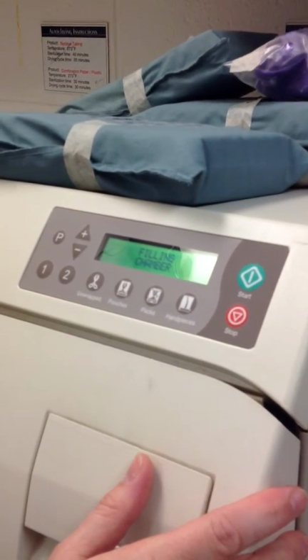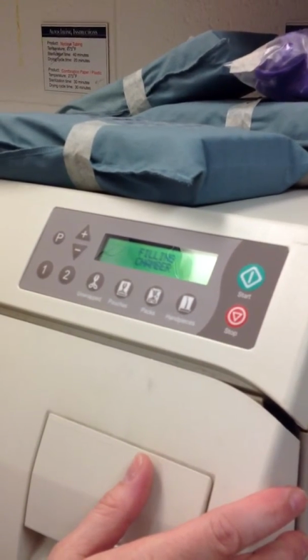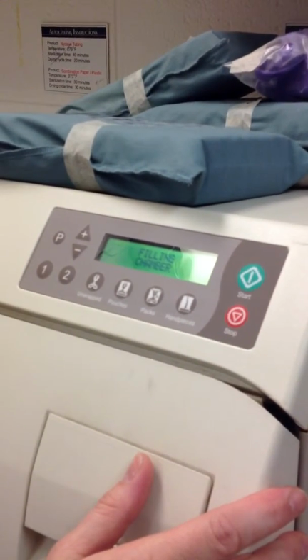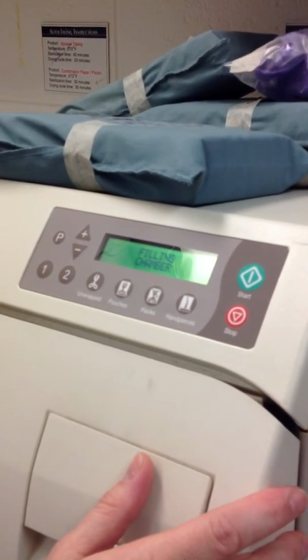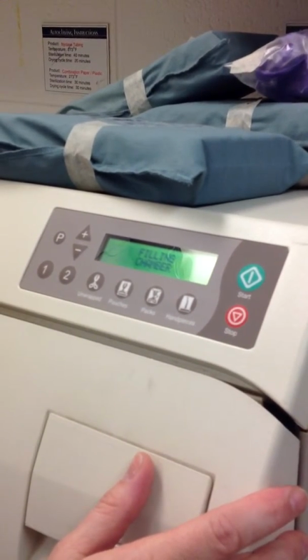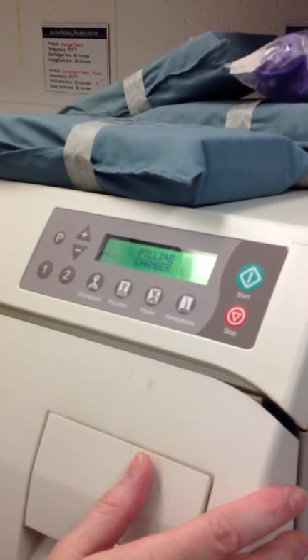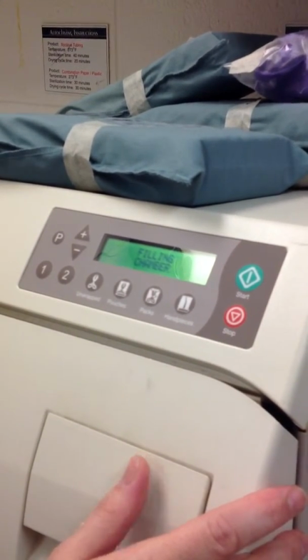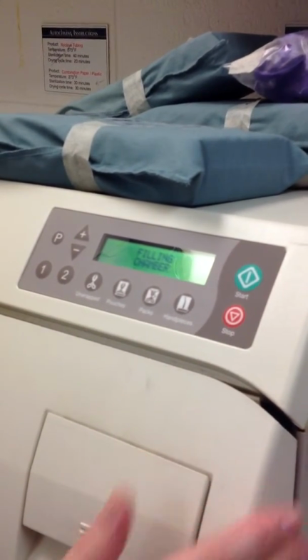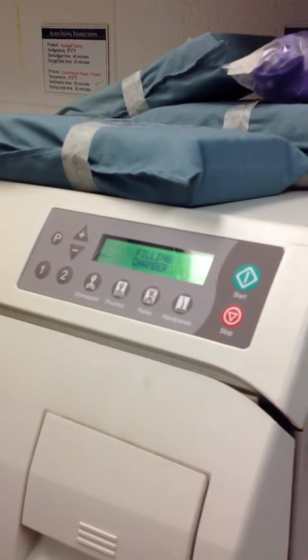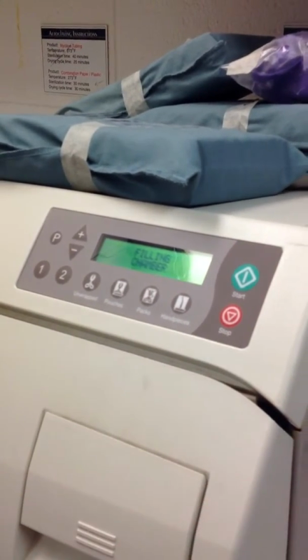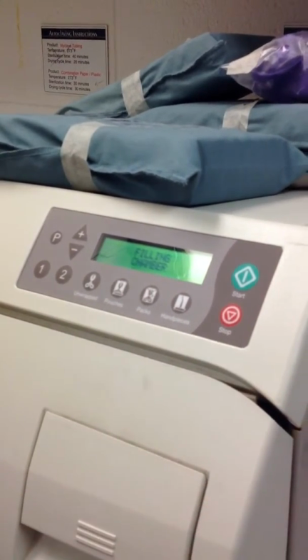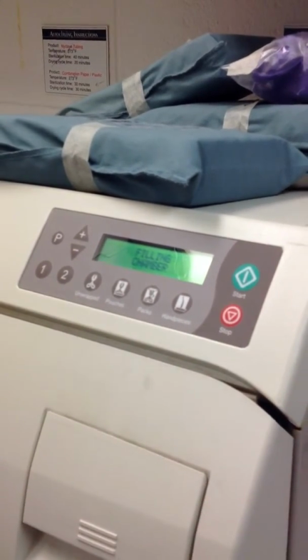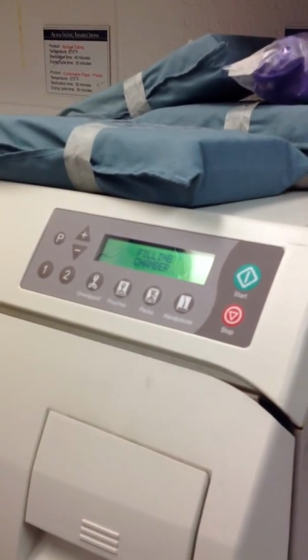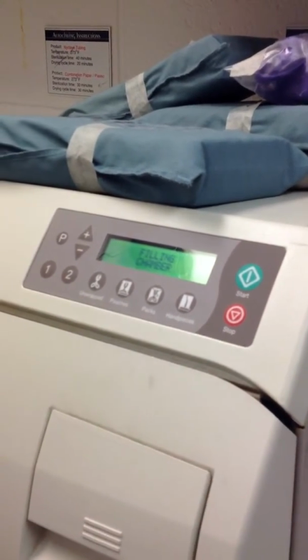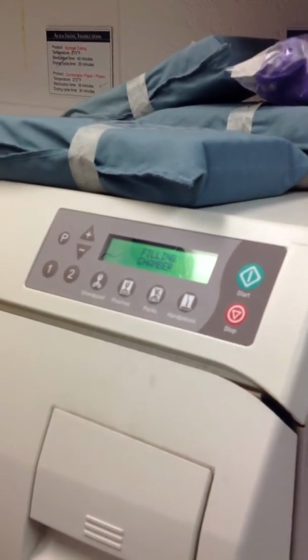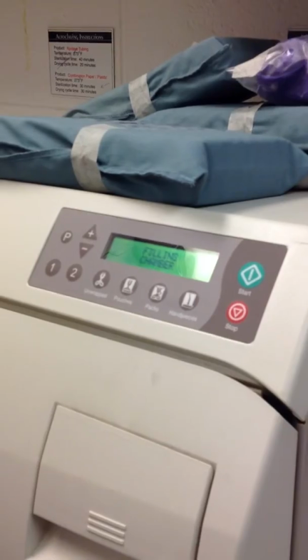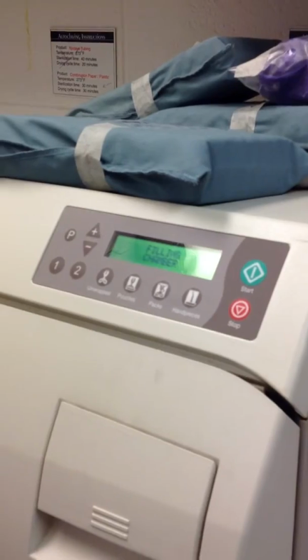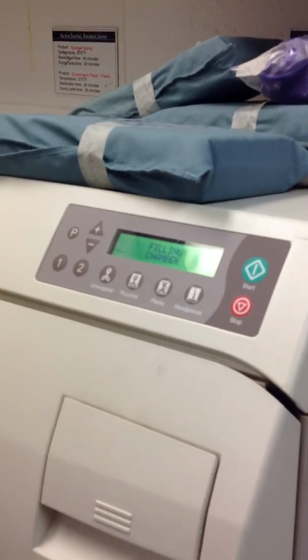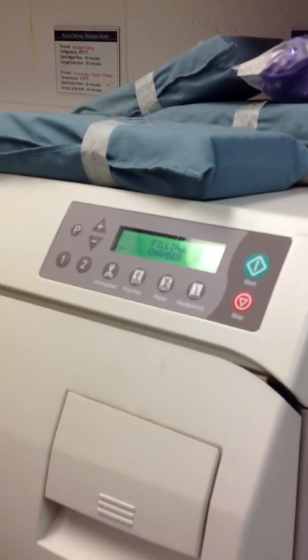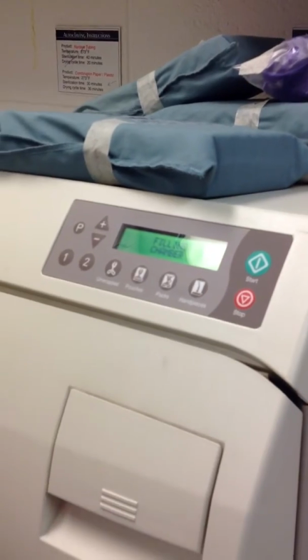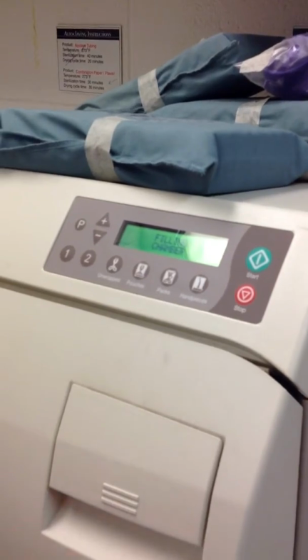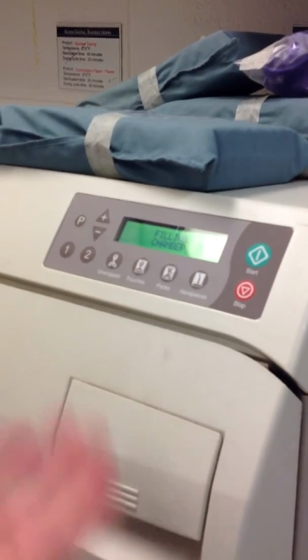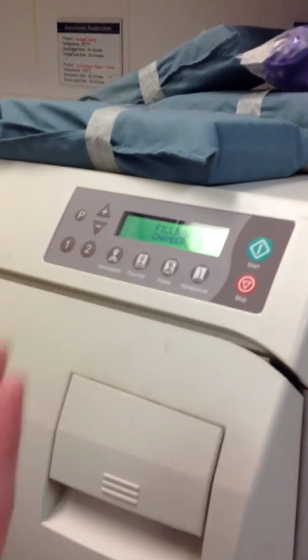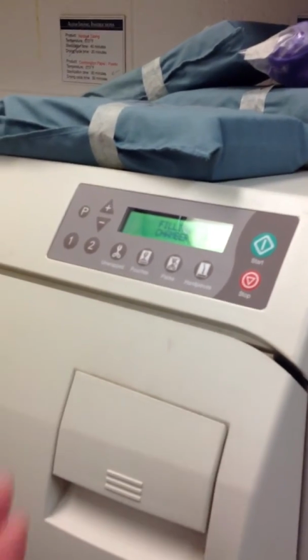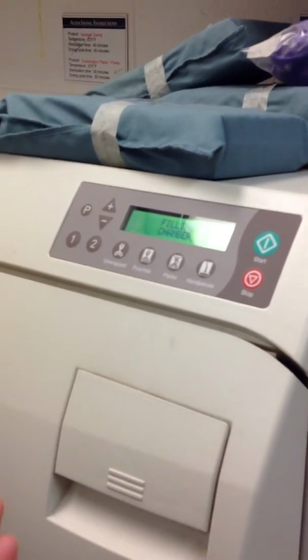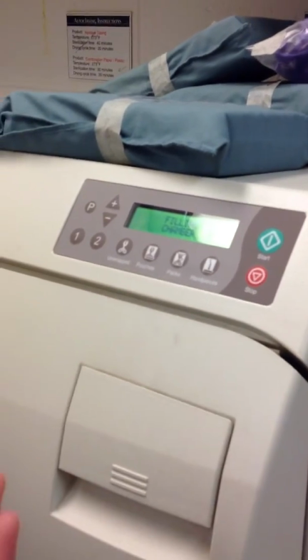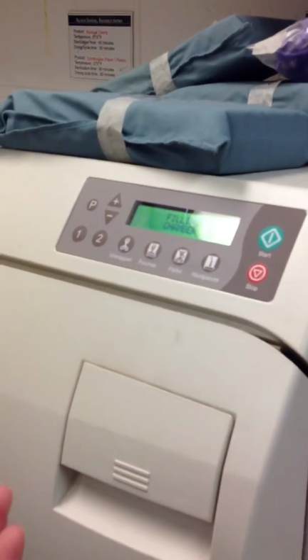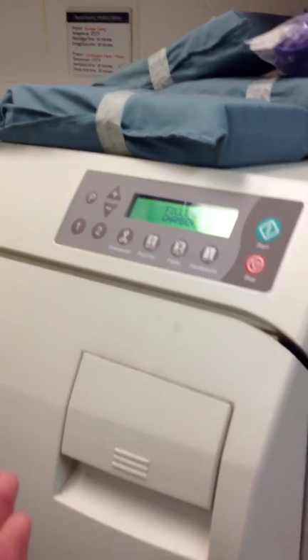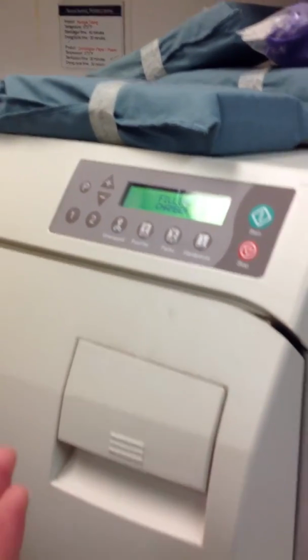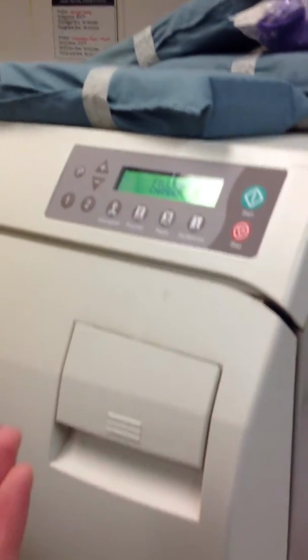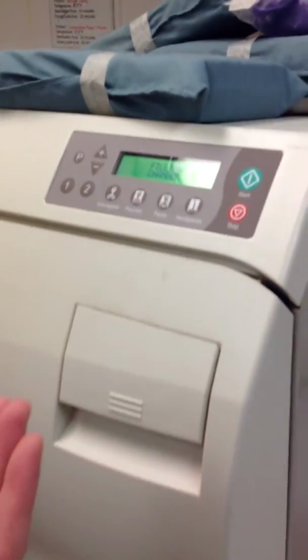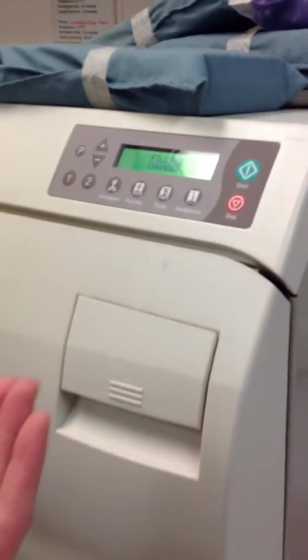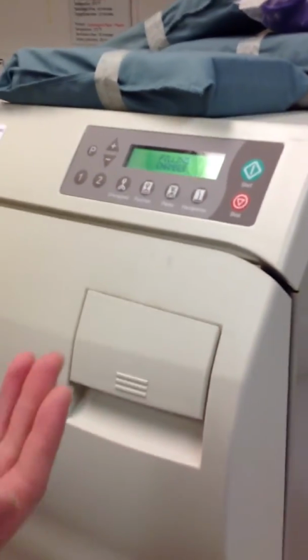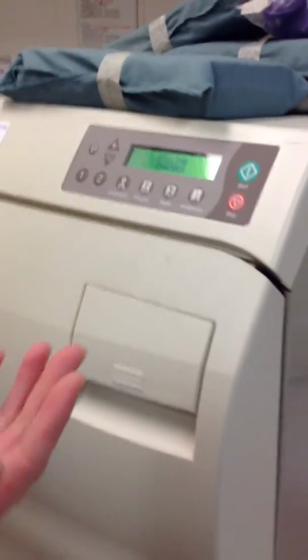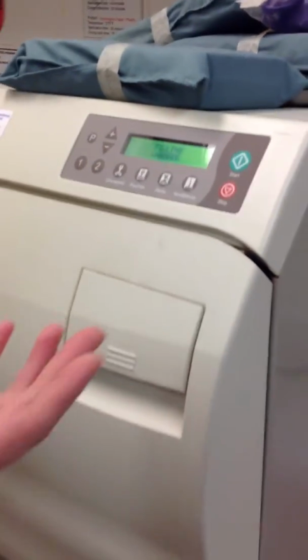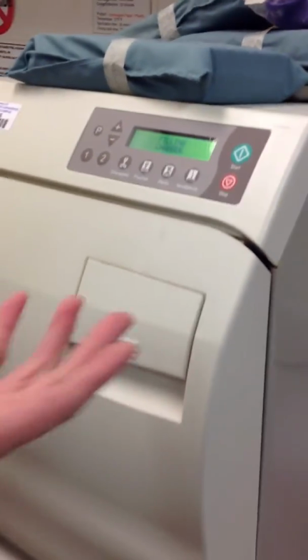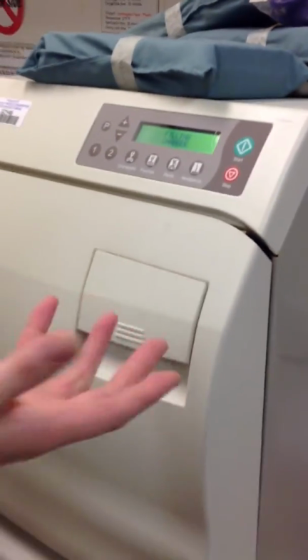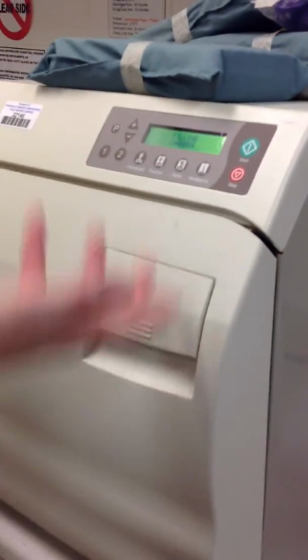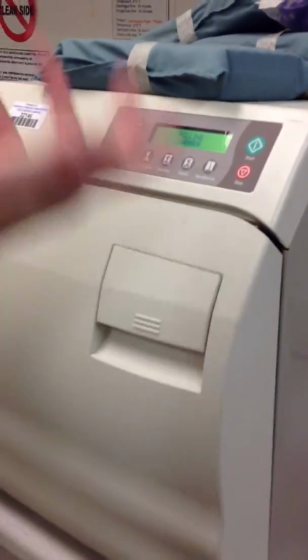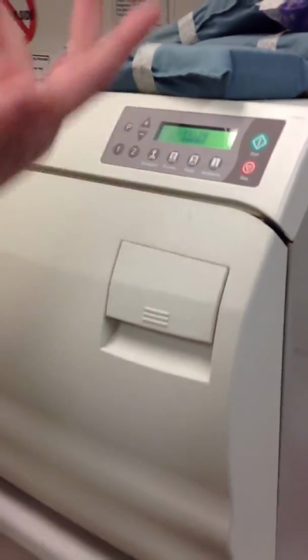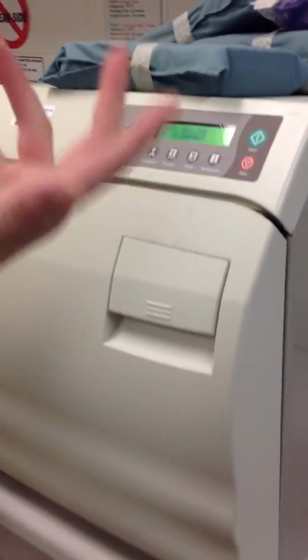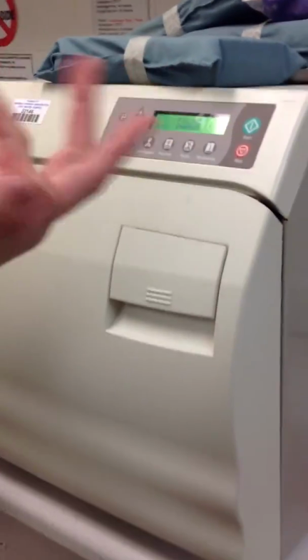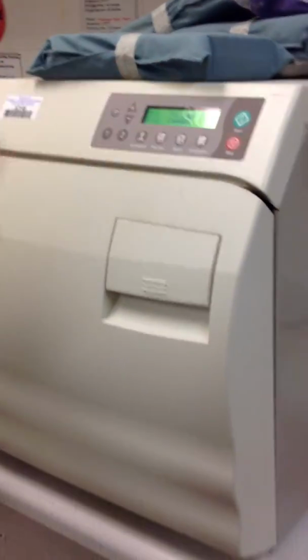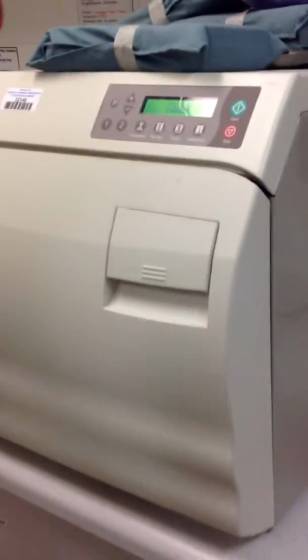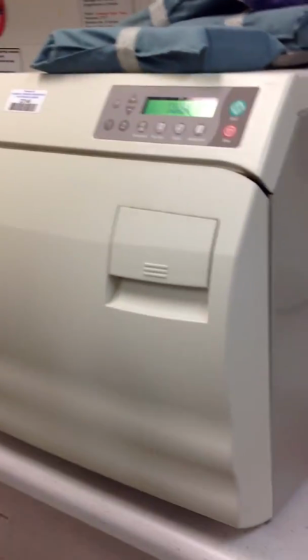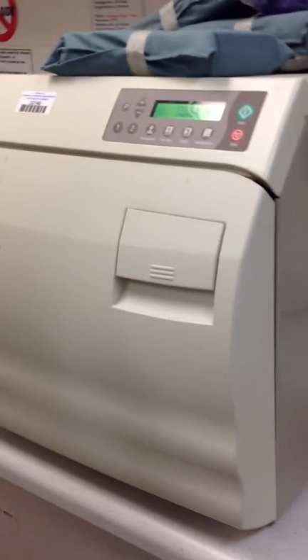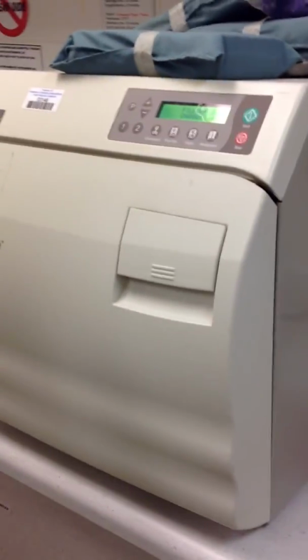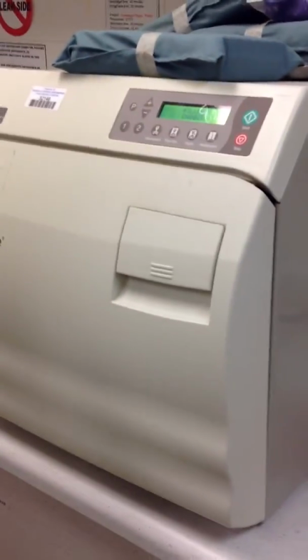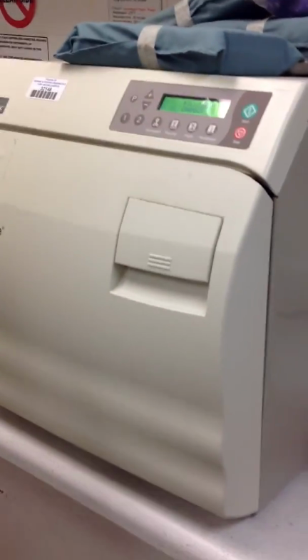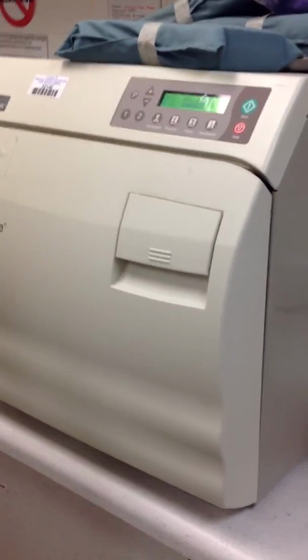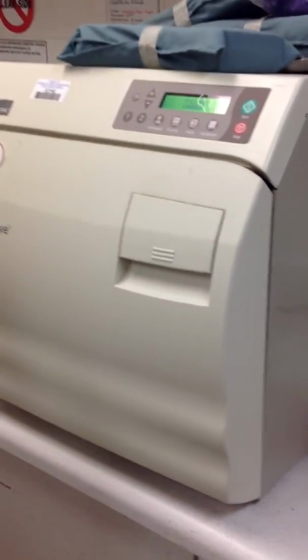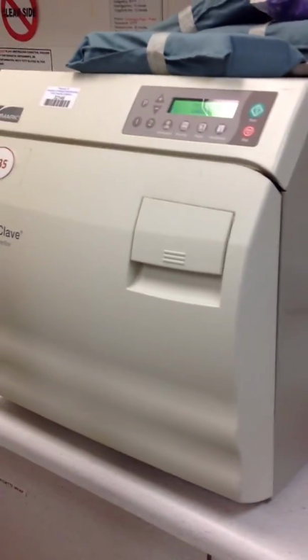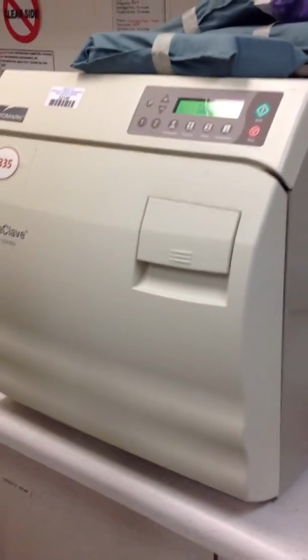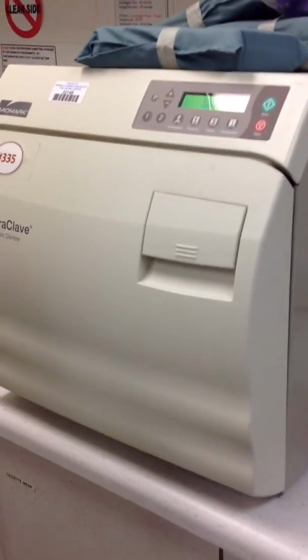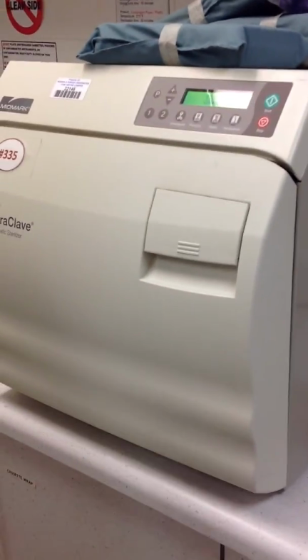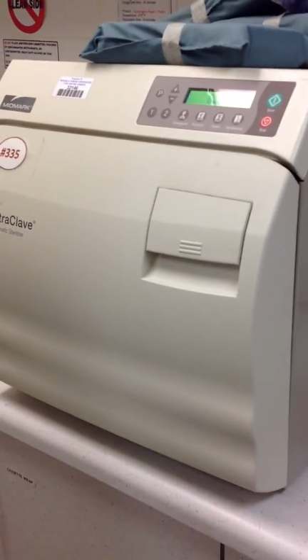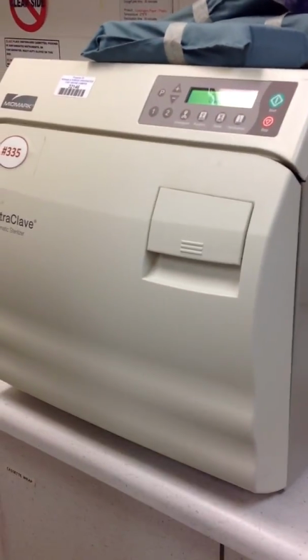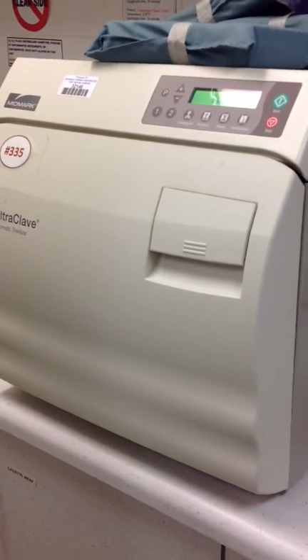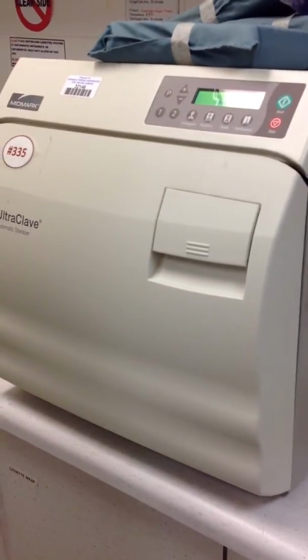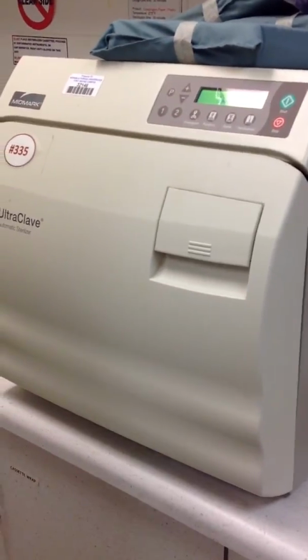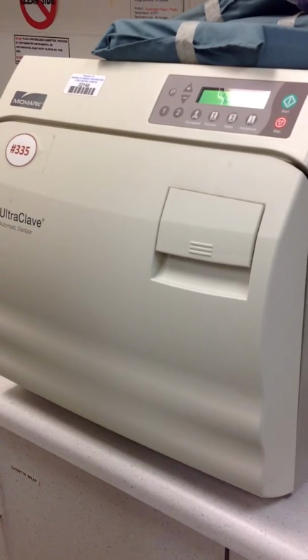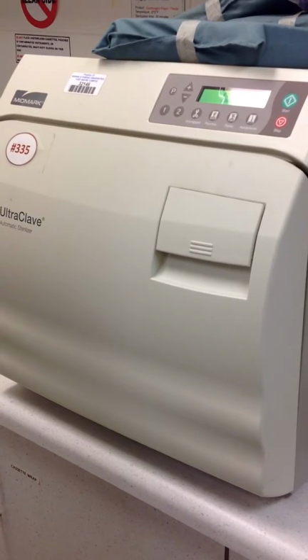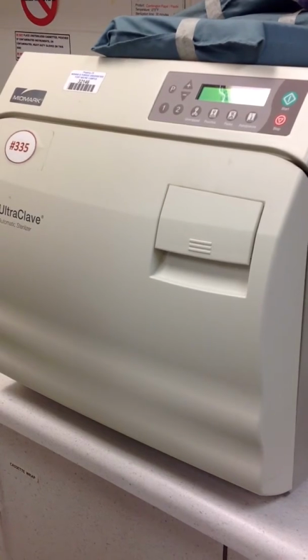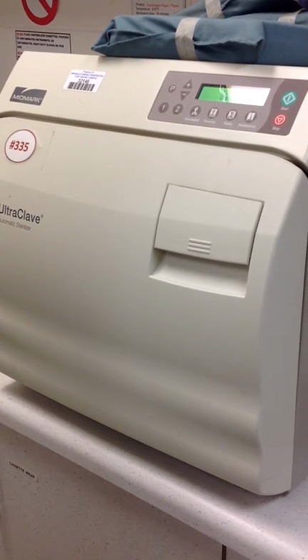When the autoclave is done, the door will pop open, steam will be released, and your cycle is complete.